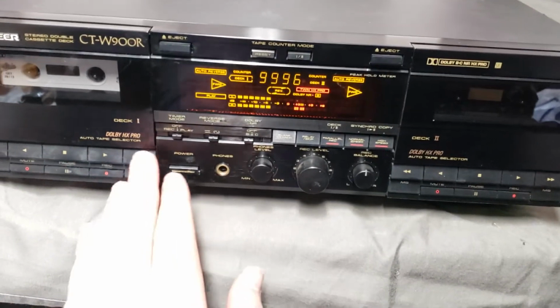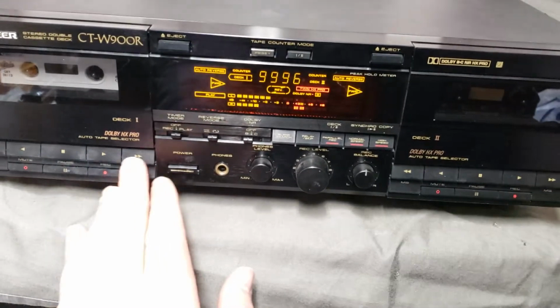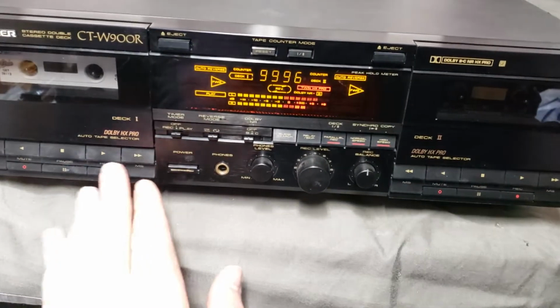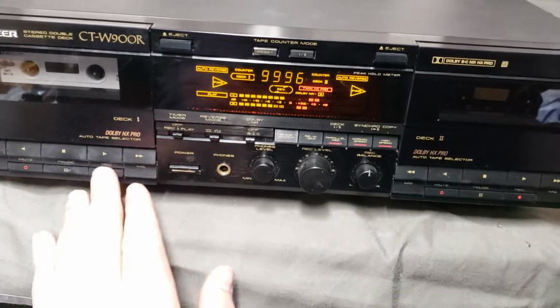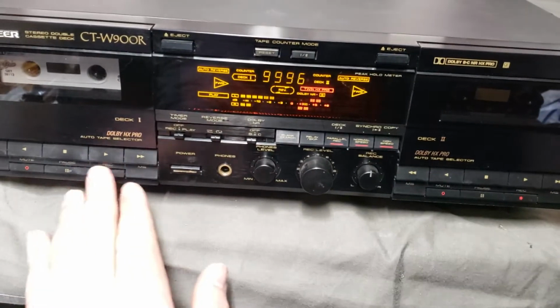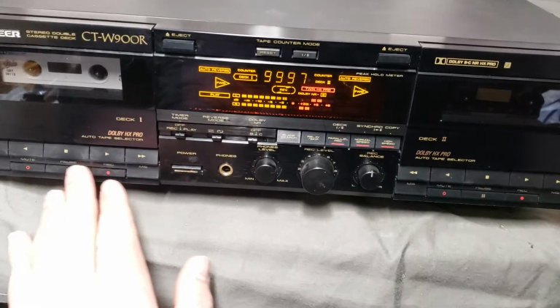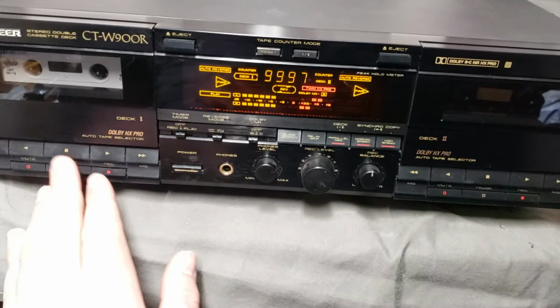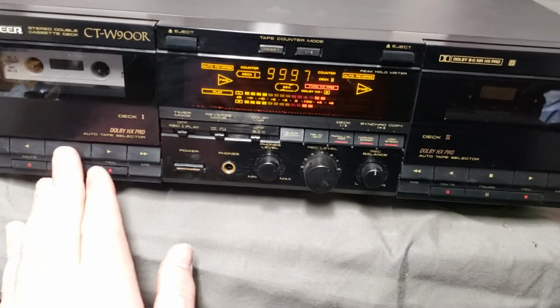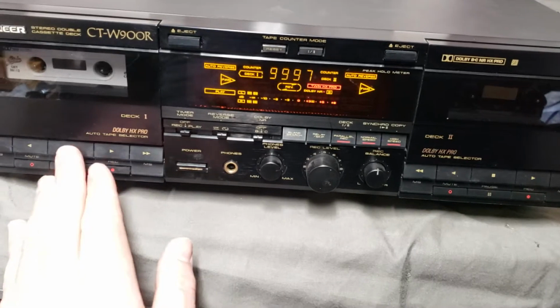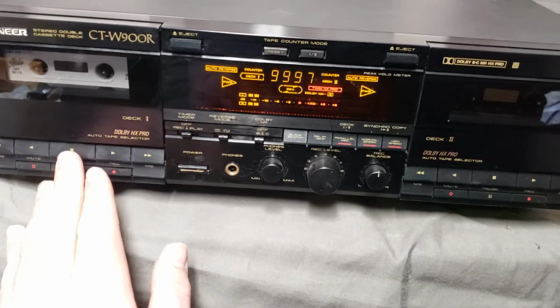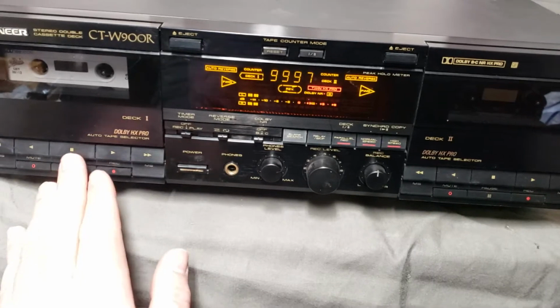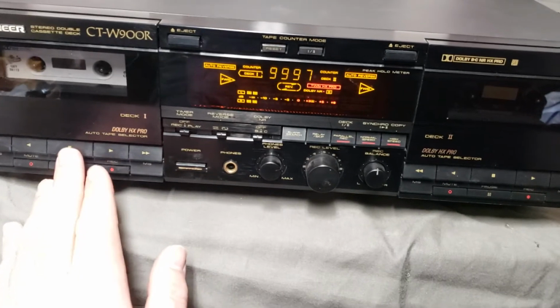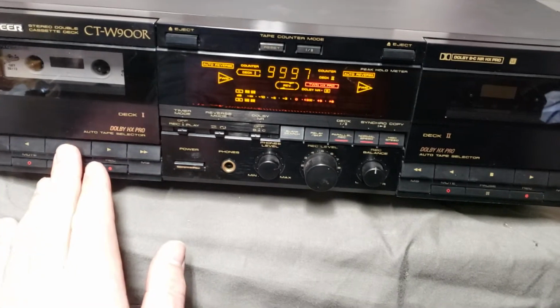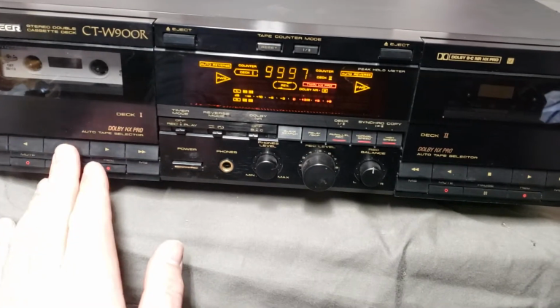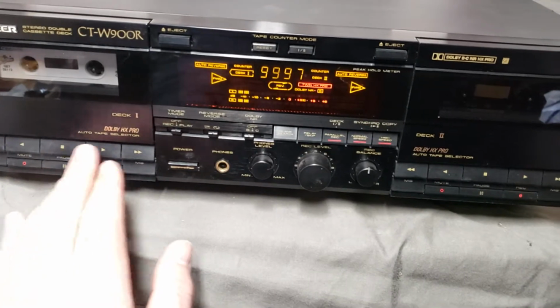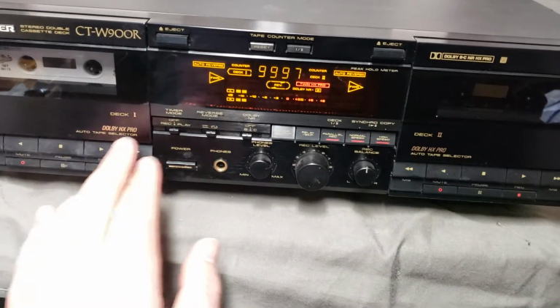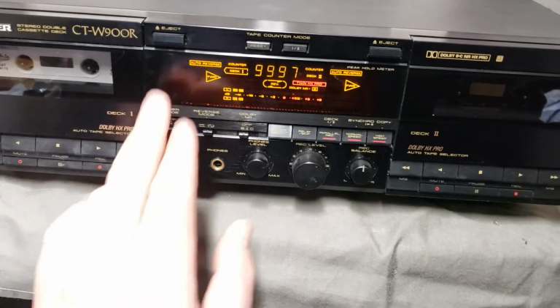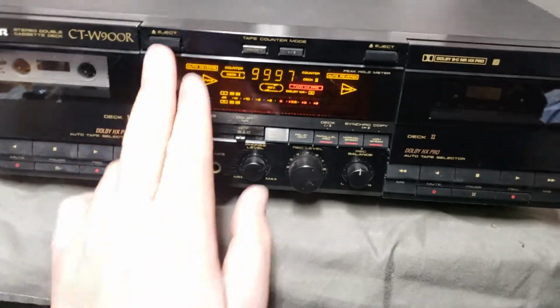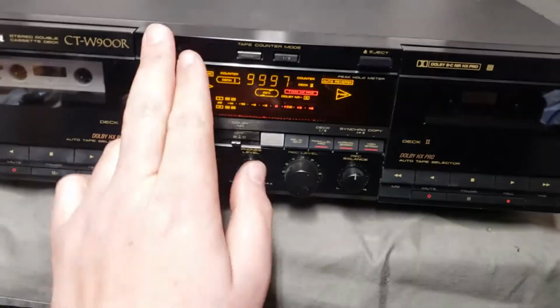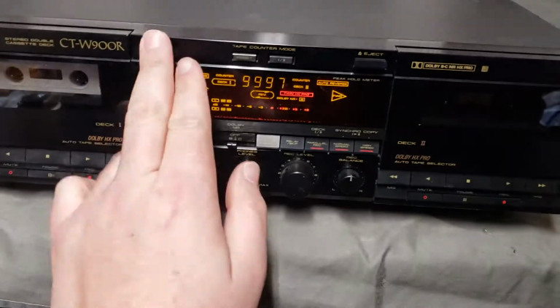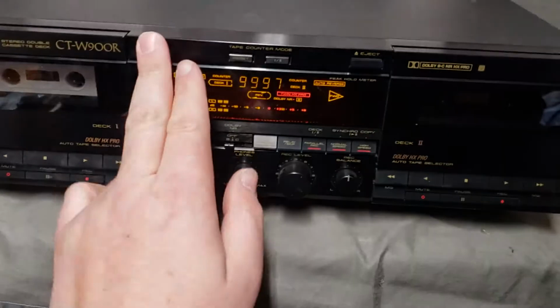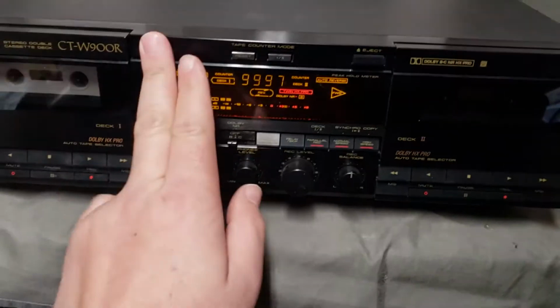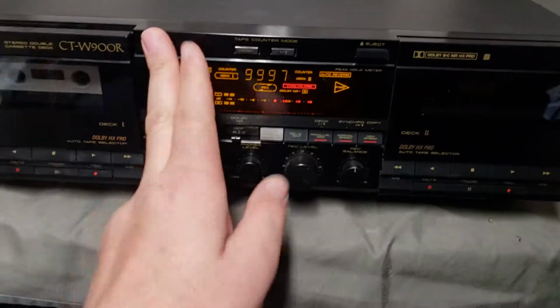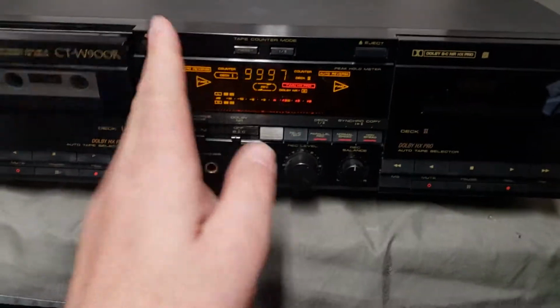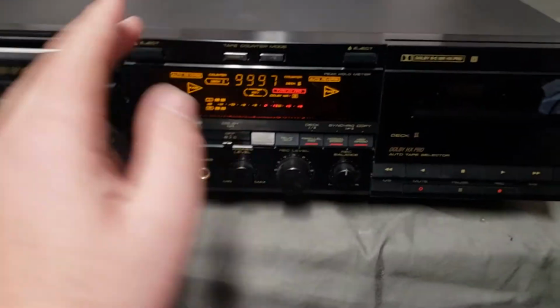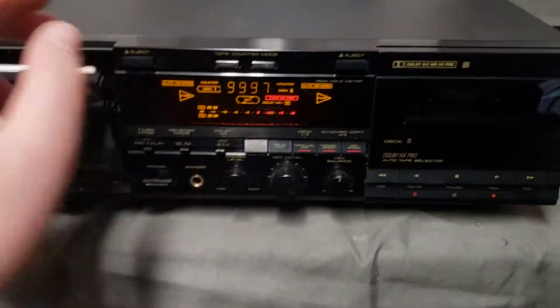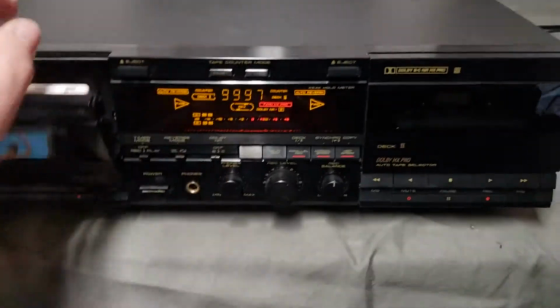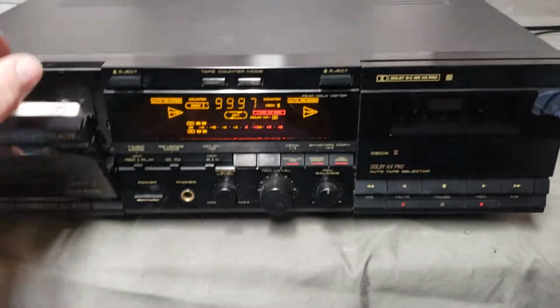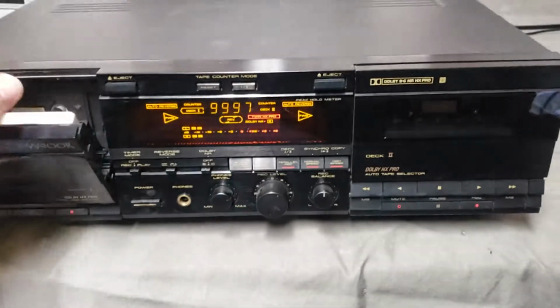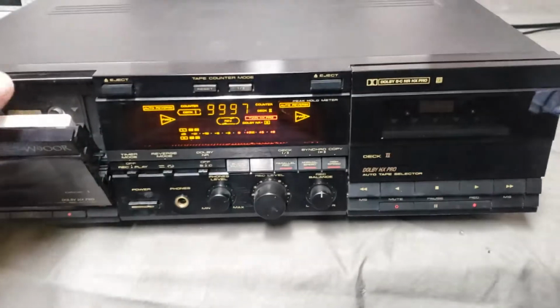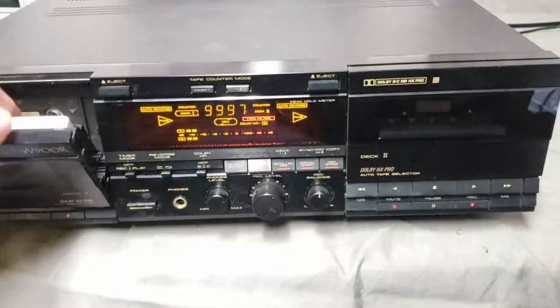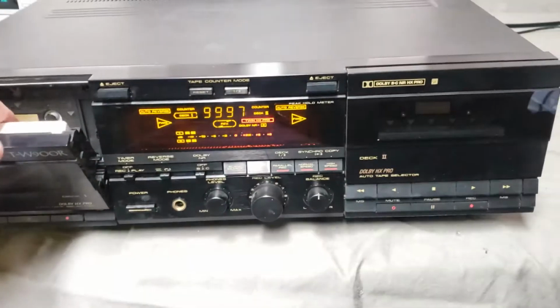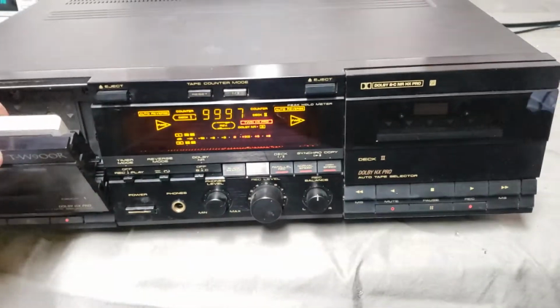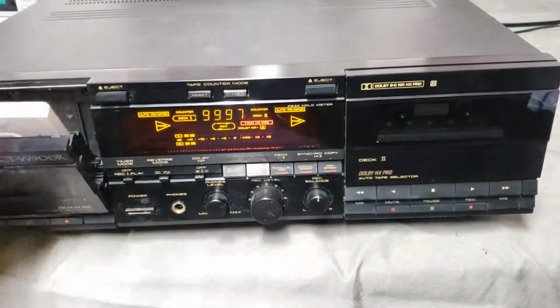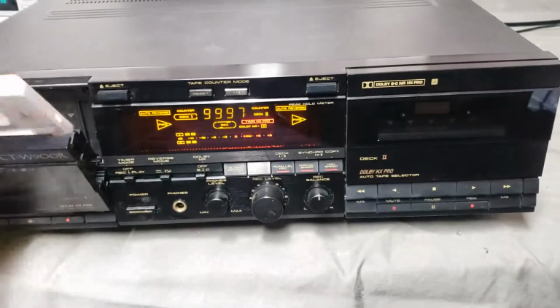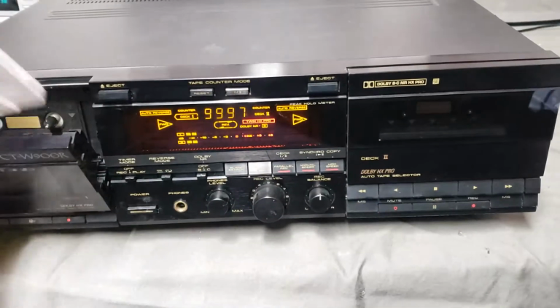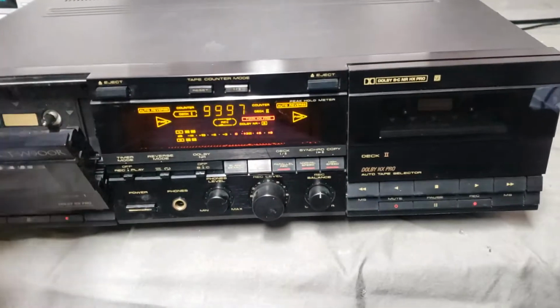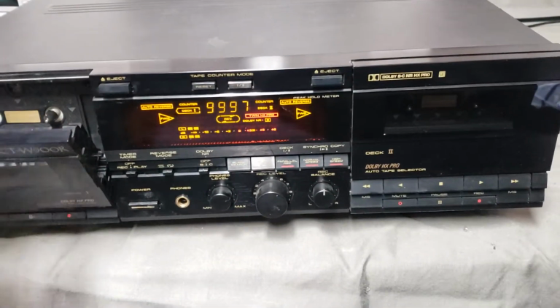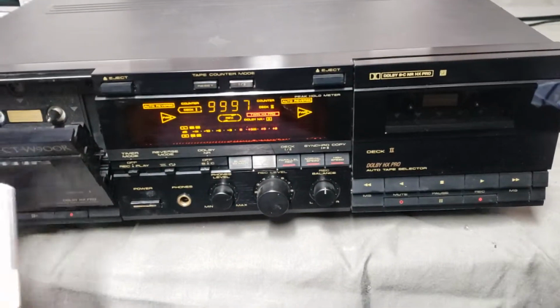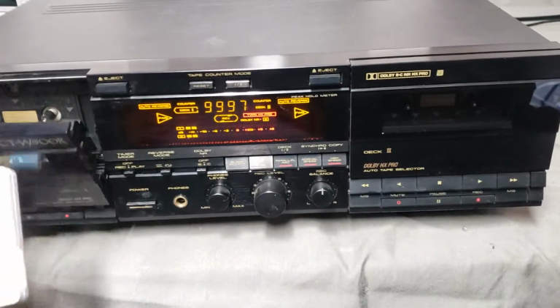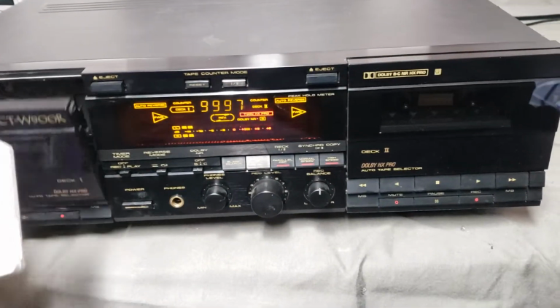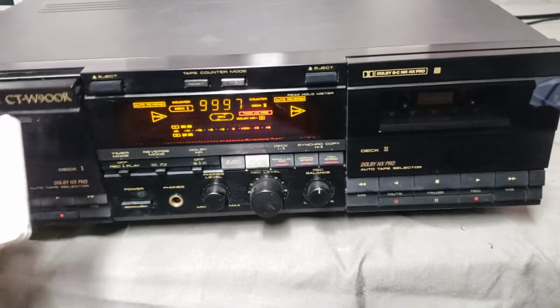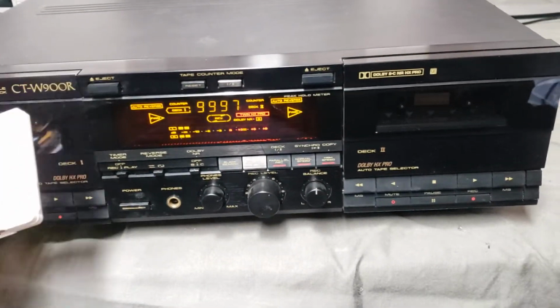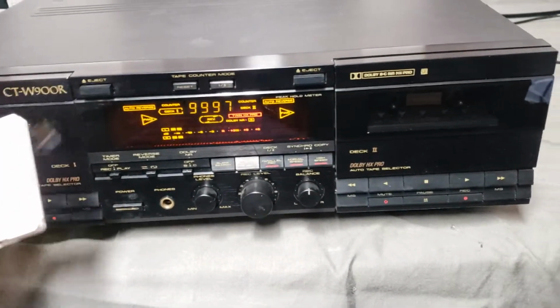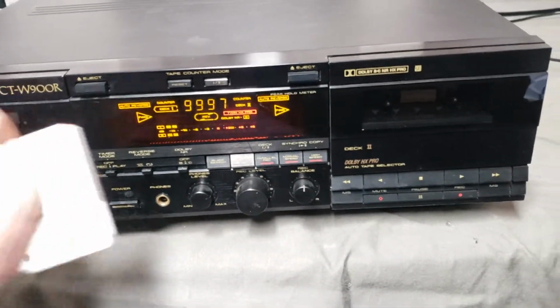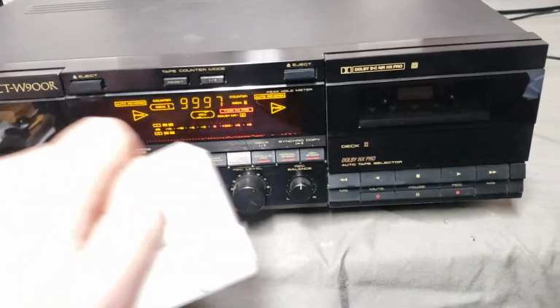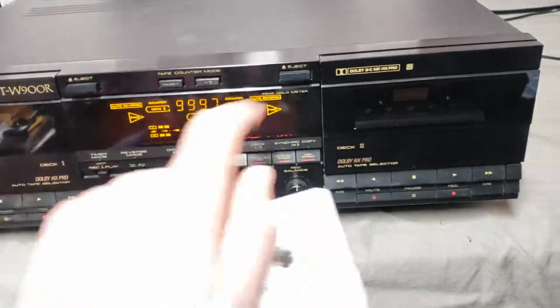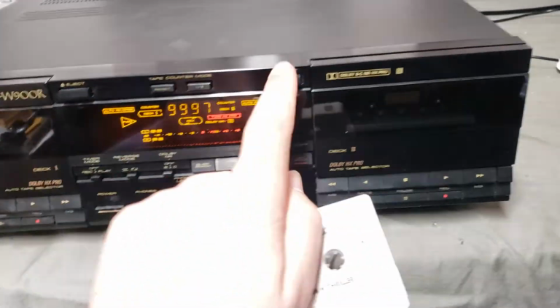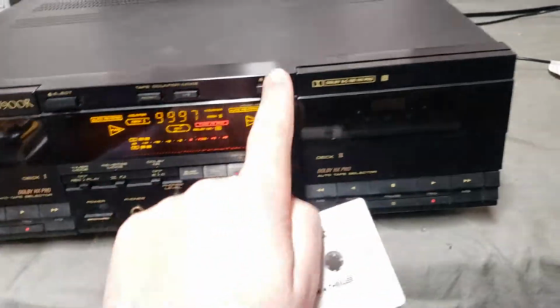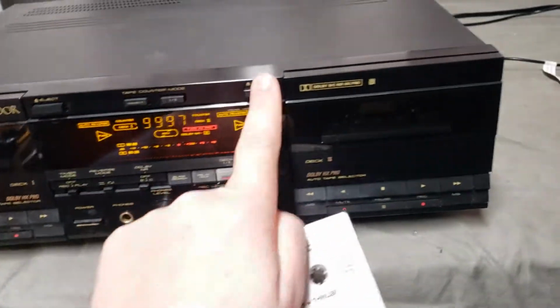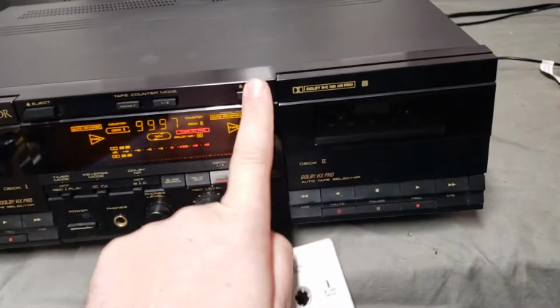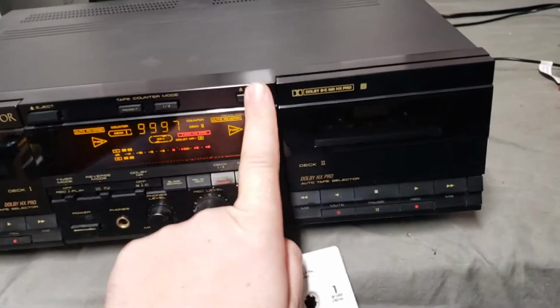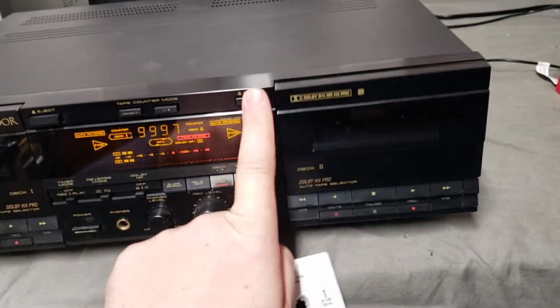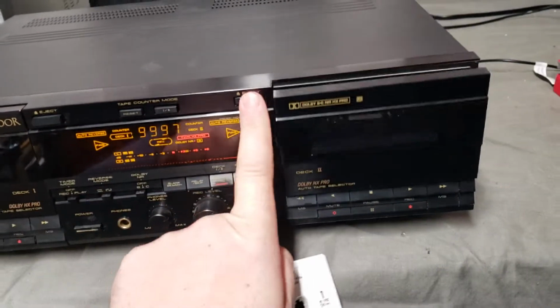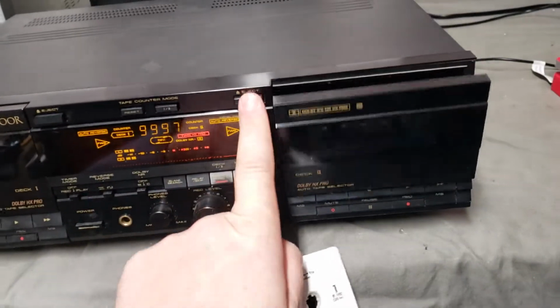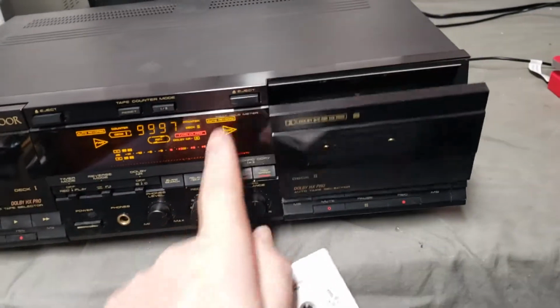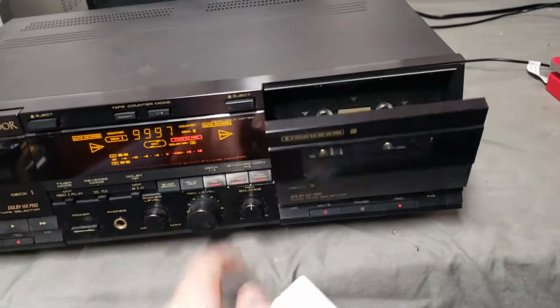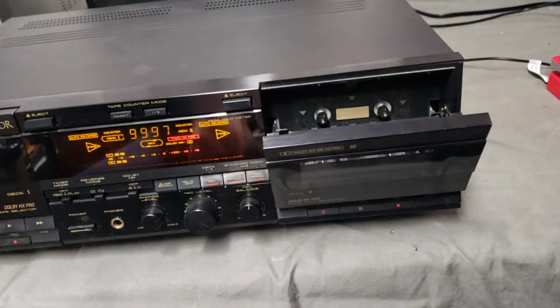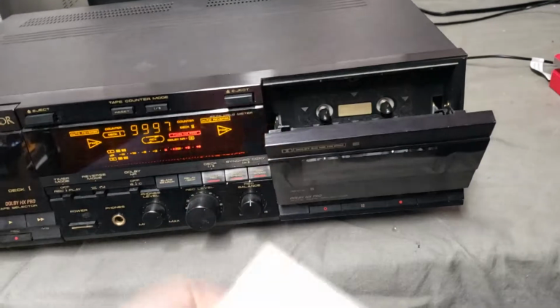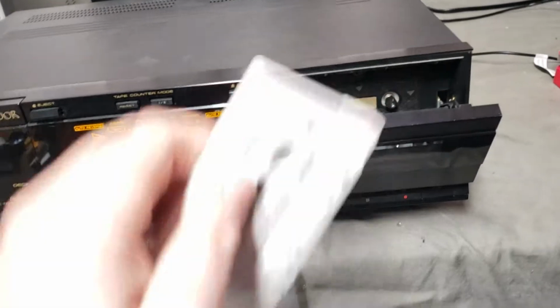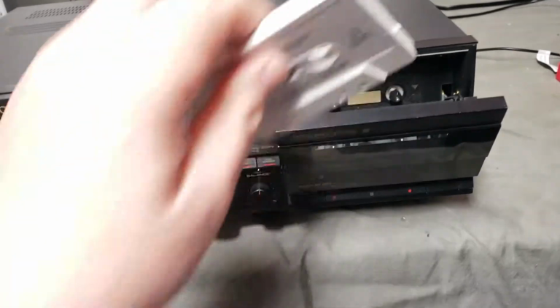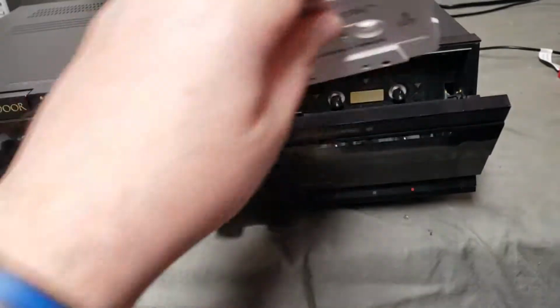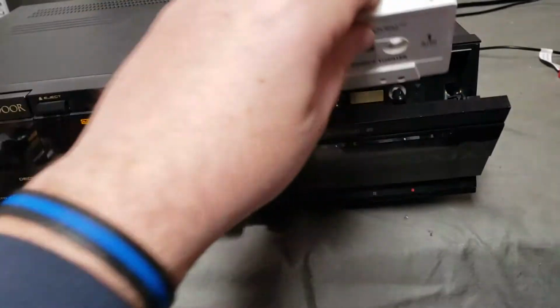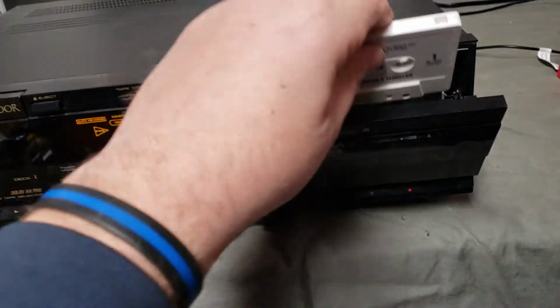It also dubs flawlessly. I don't have another blank tape to show you, but I'll put it in this deck too.